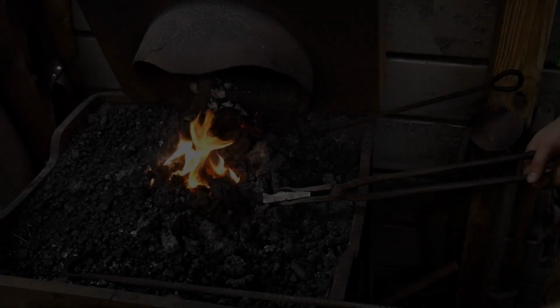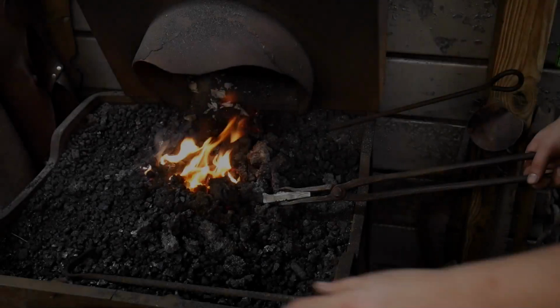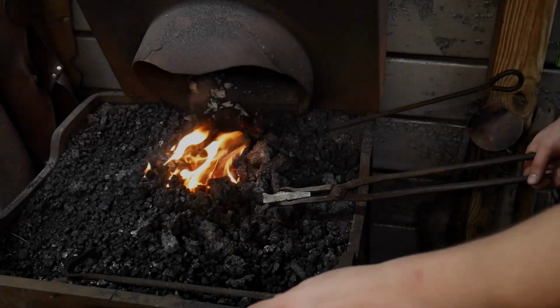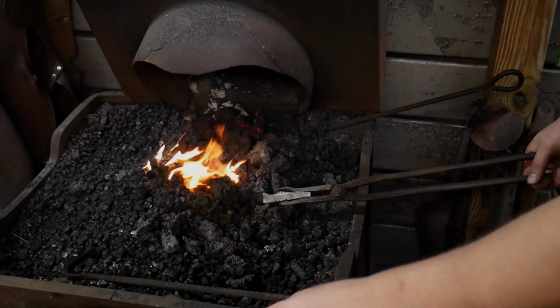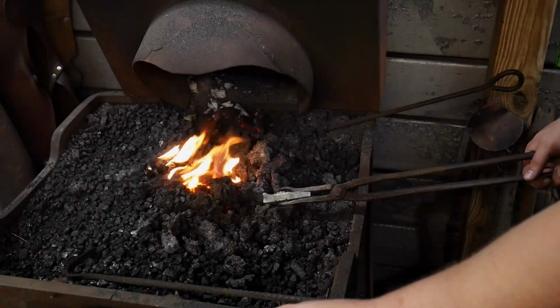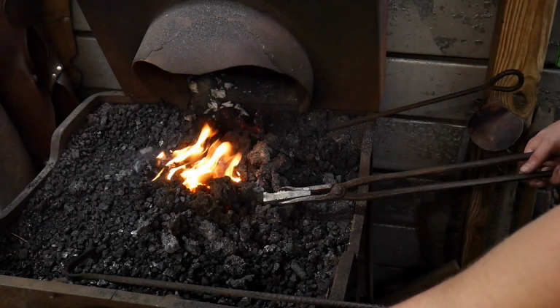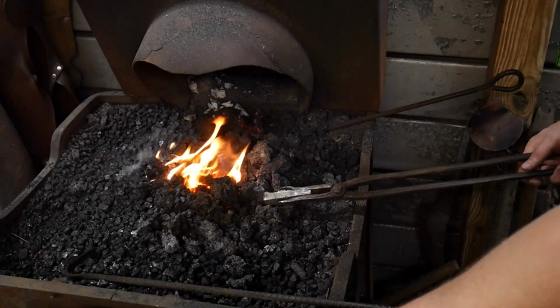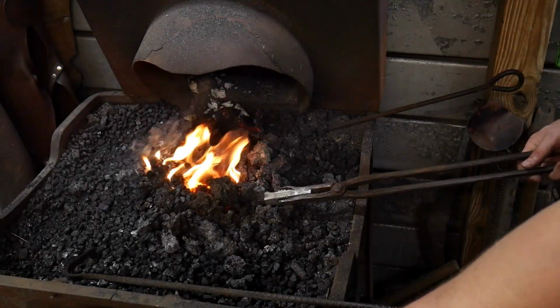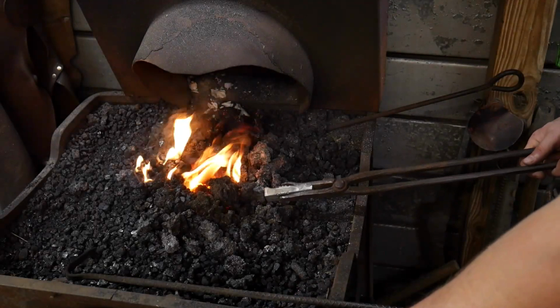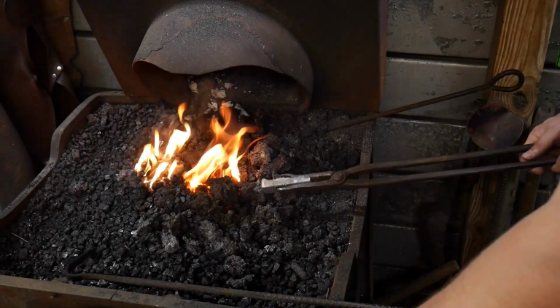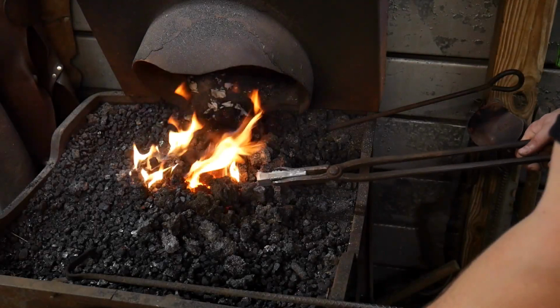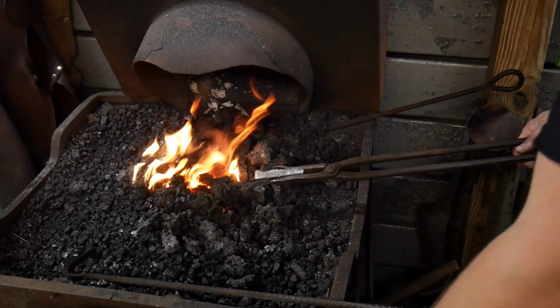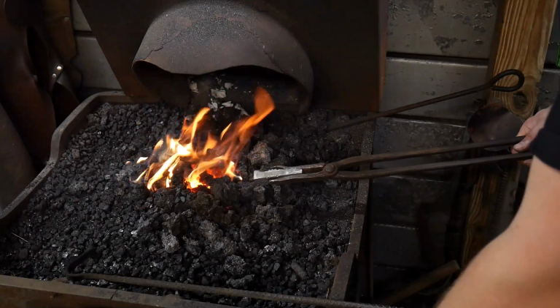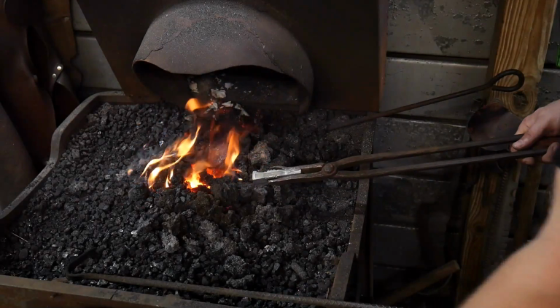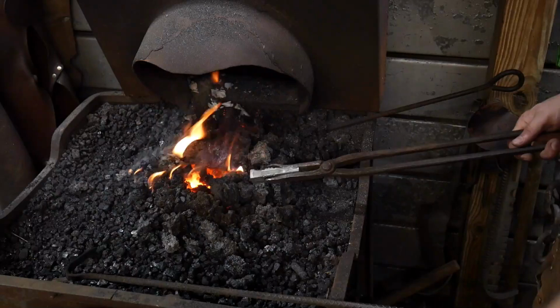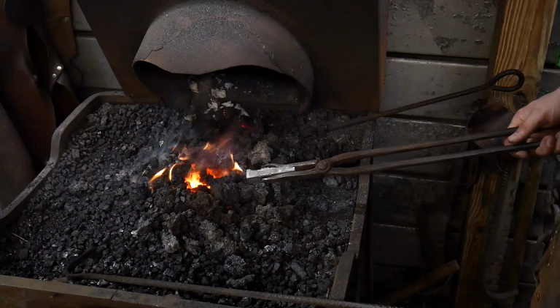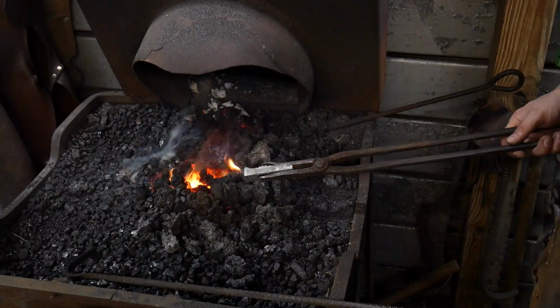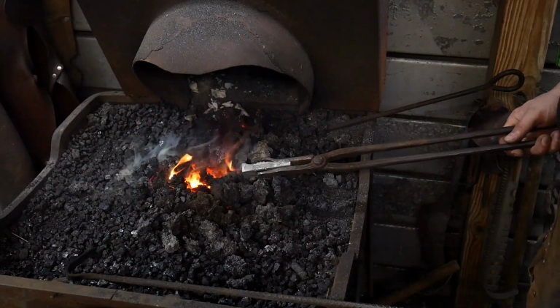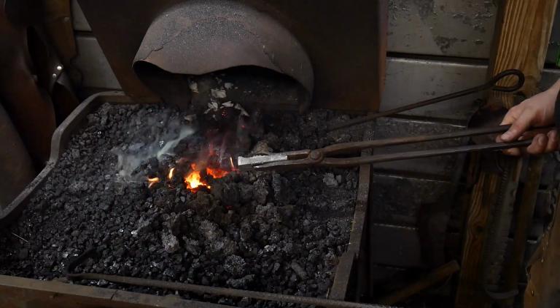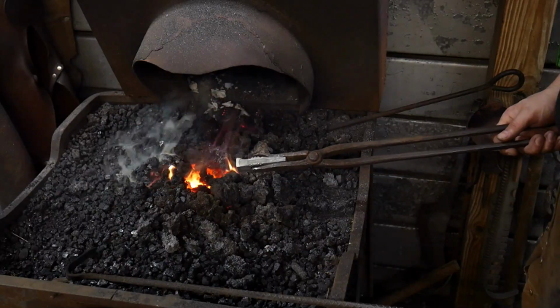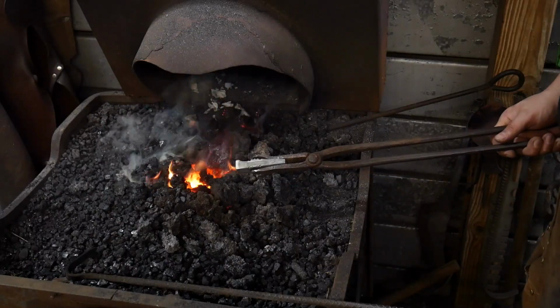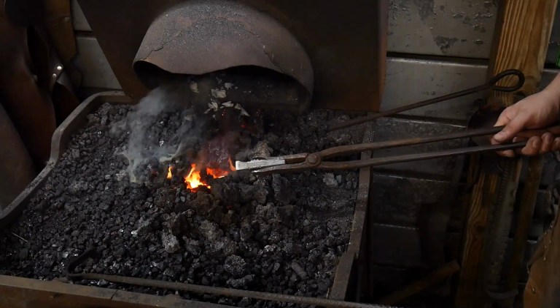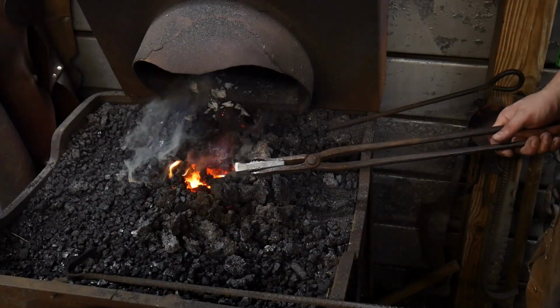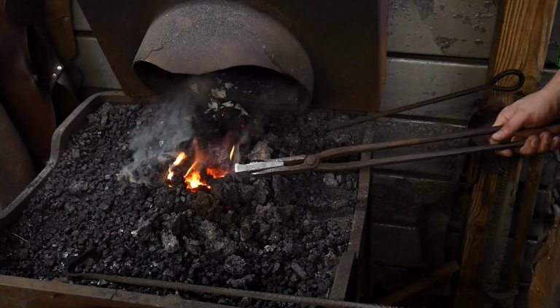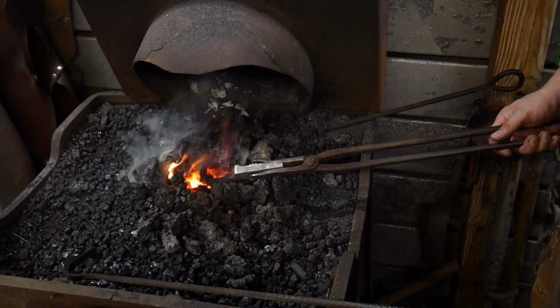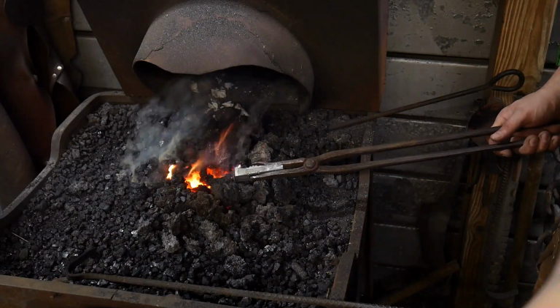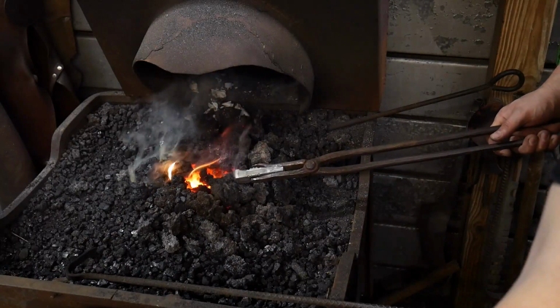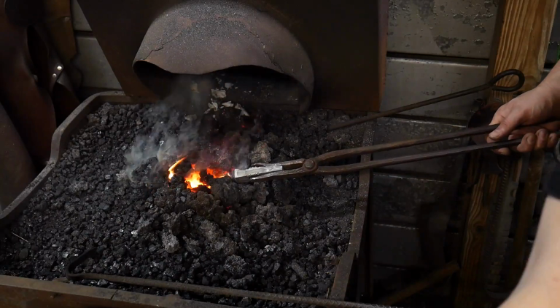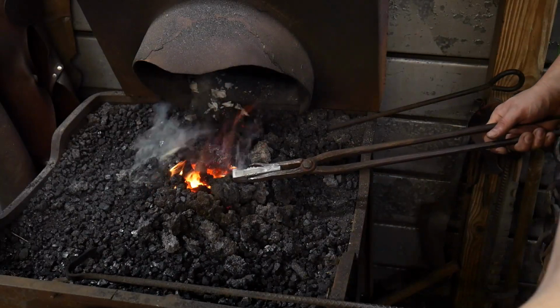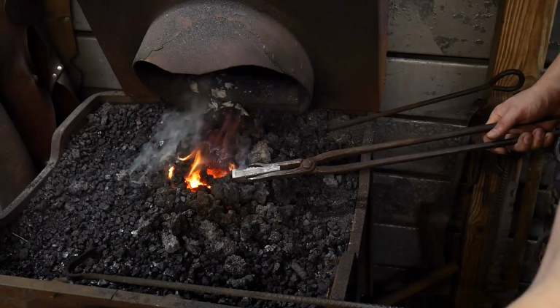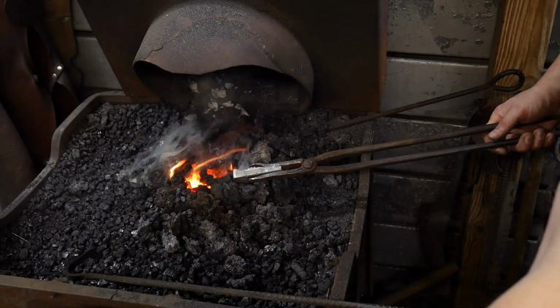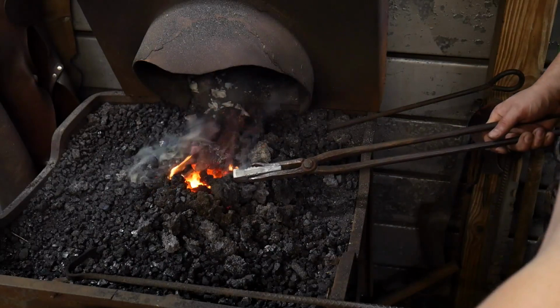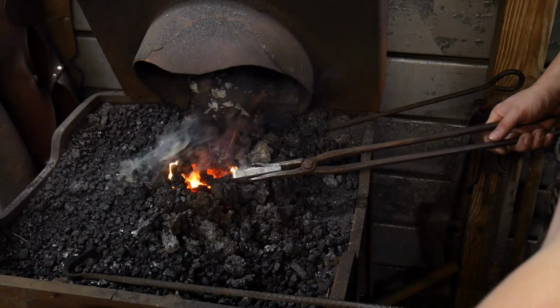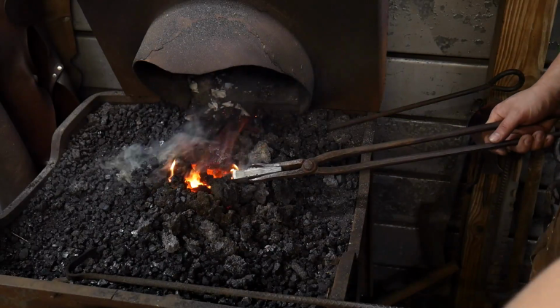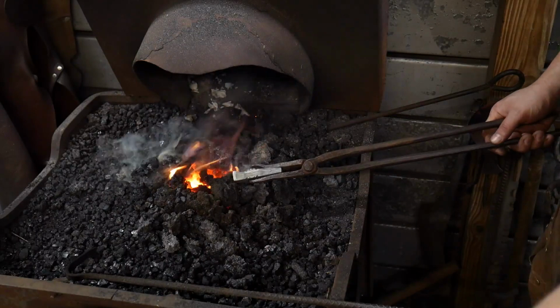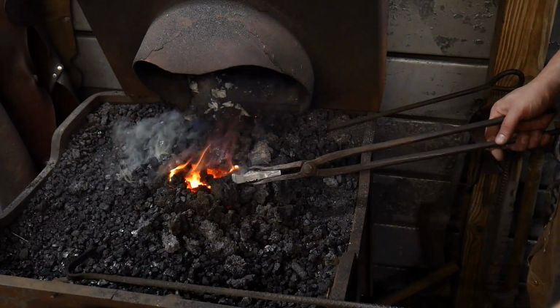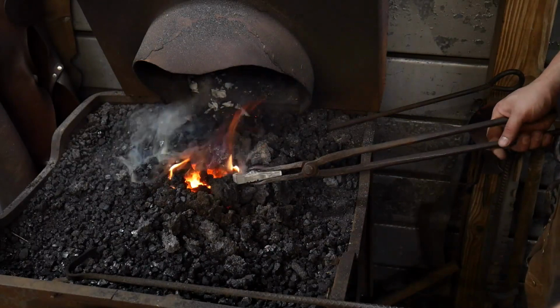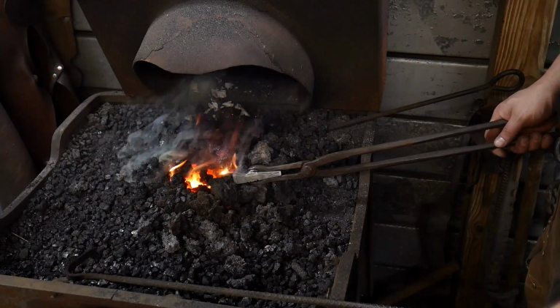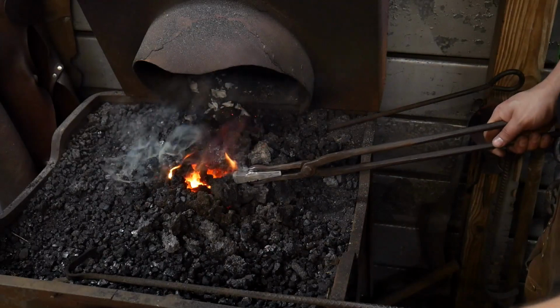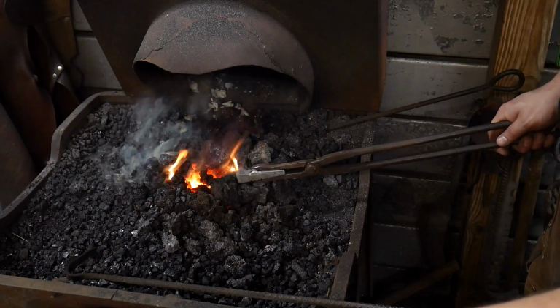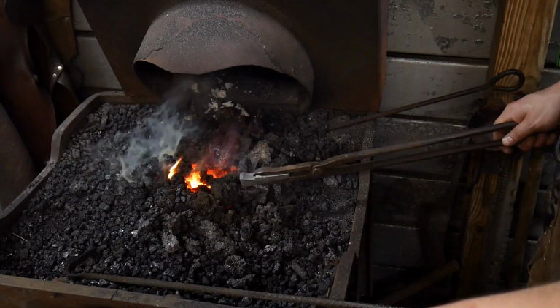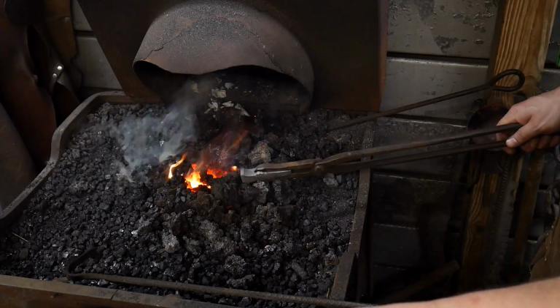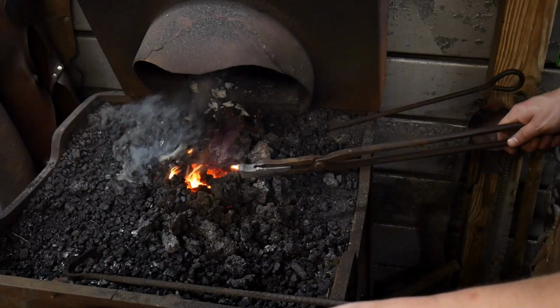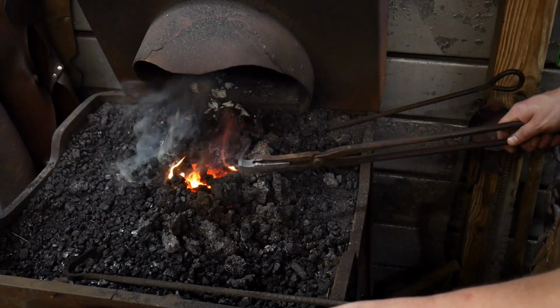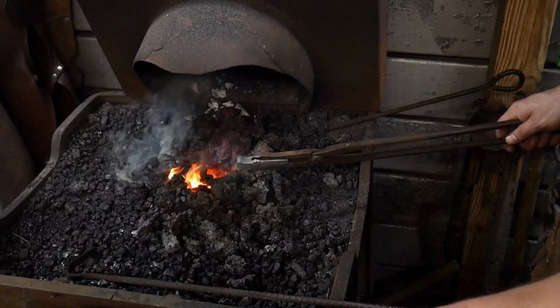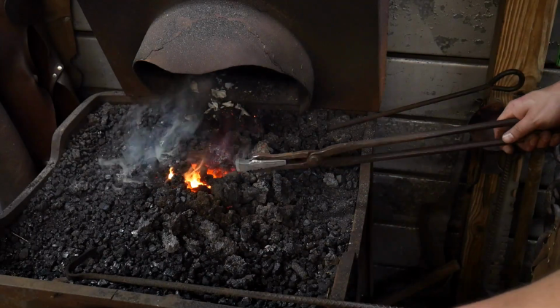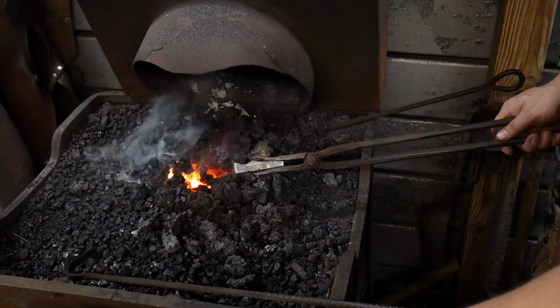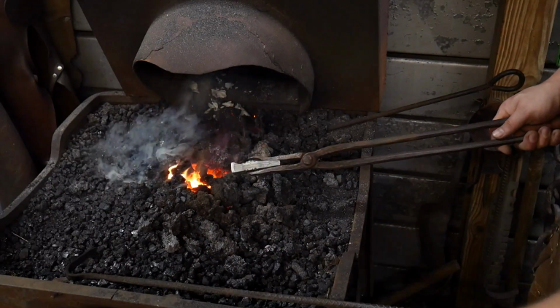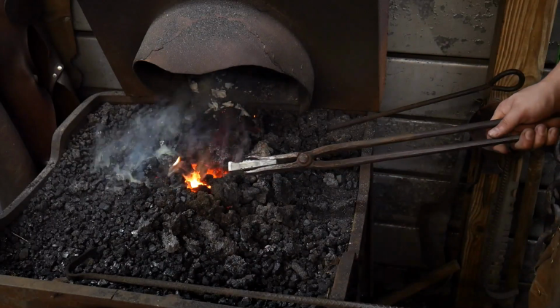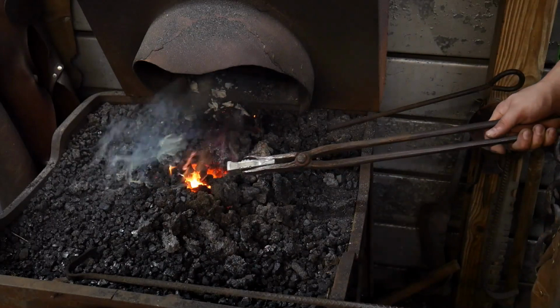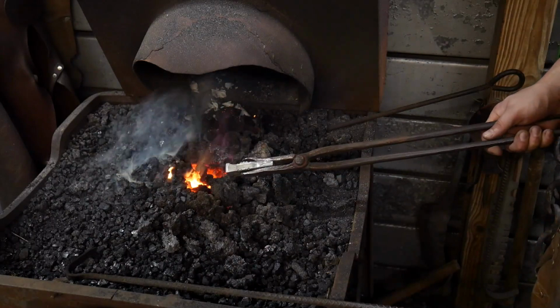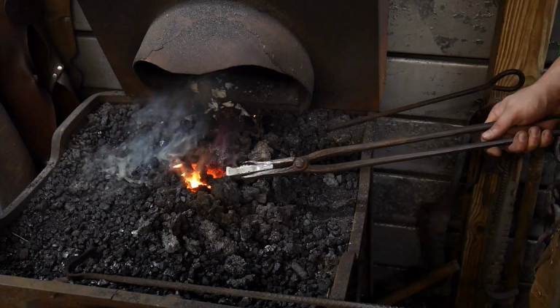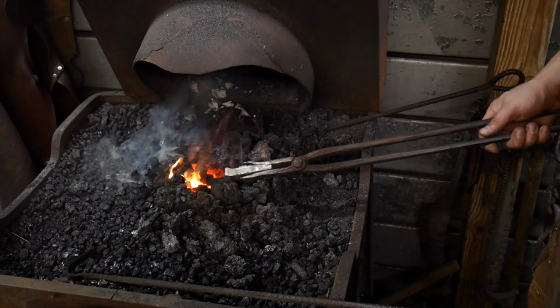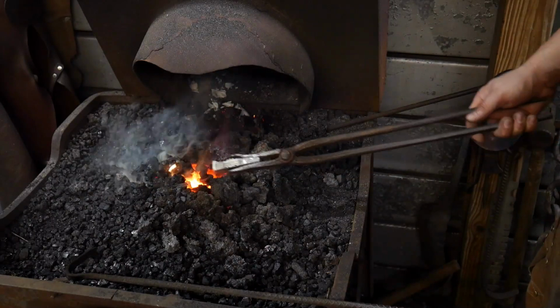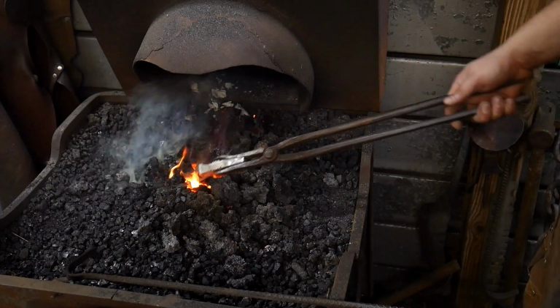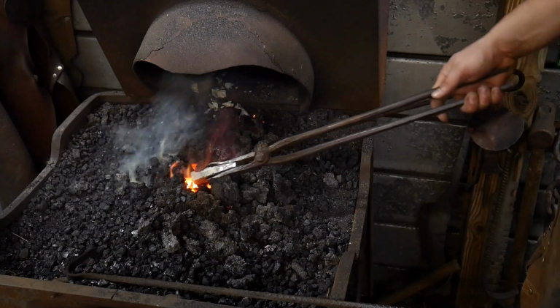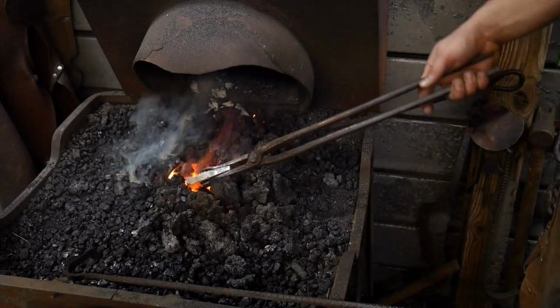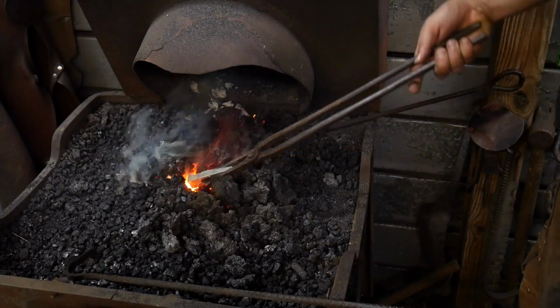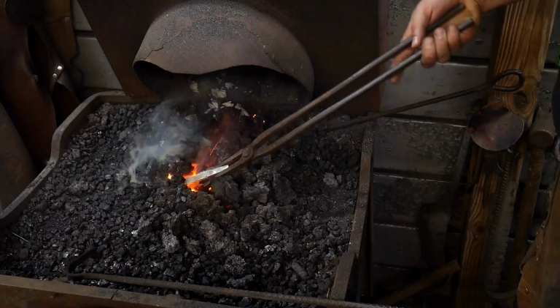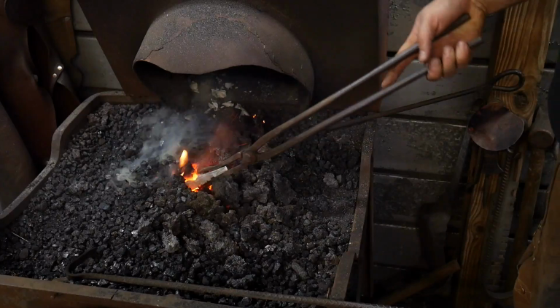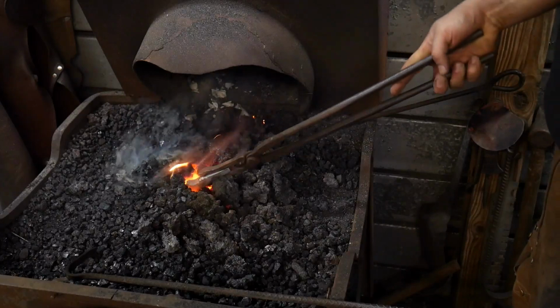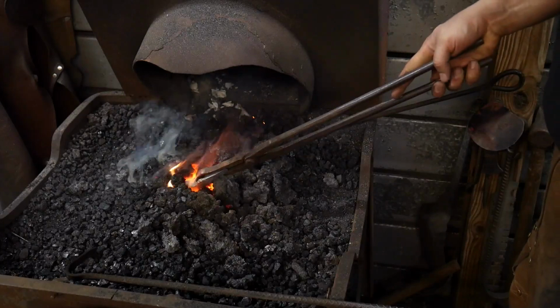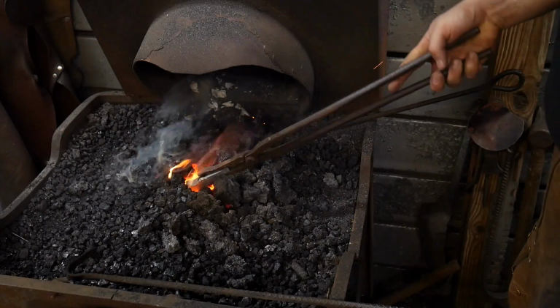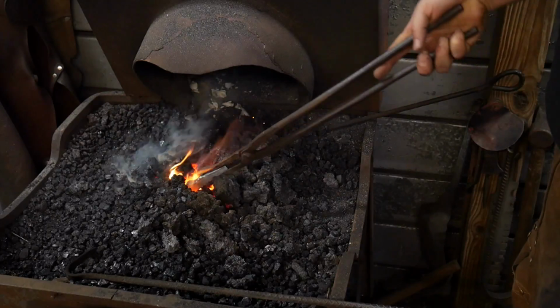Hello everybody, welcome back to the workshop. Now comes the fateful time to give this little wrought iron hammer a hardened temper.